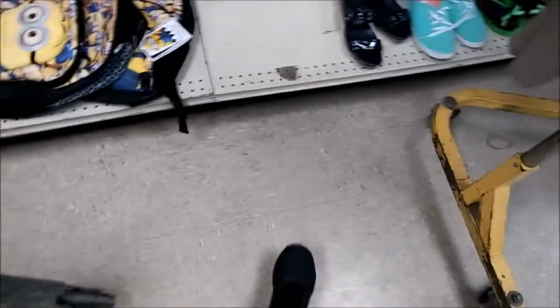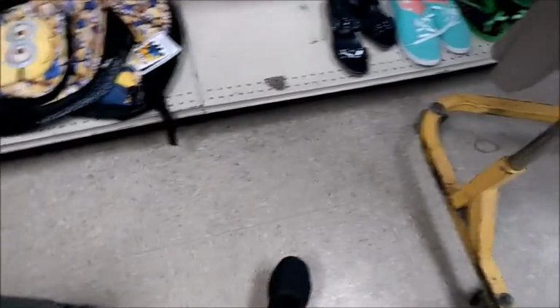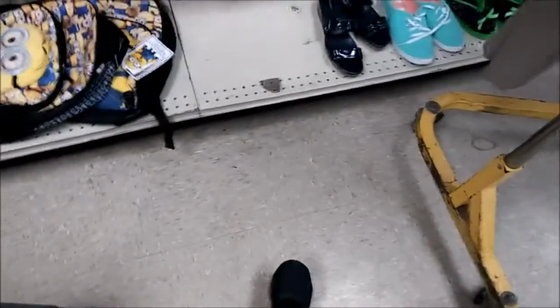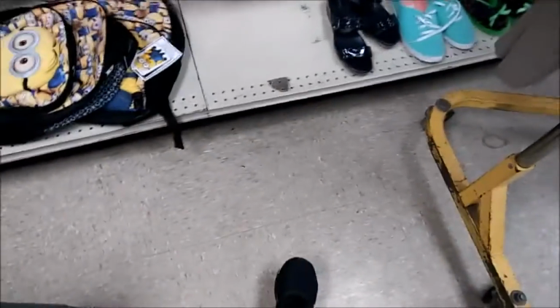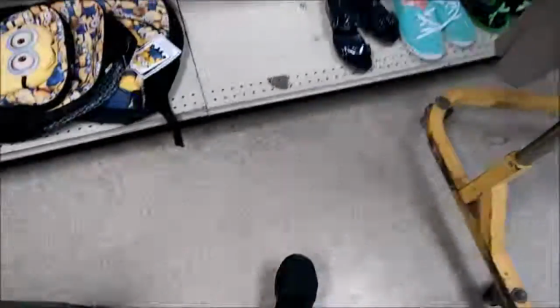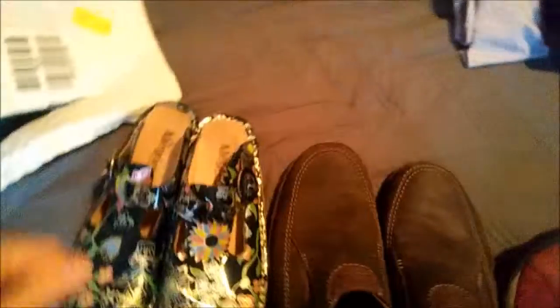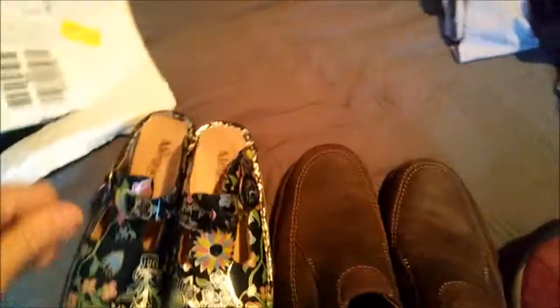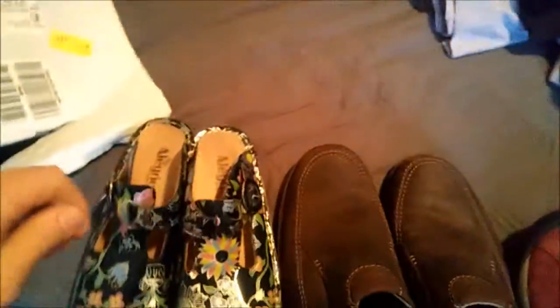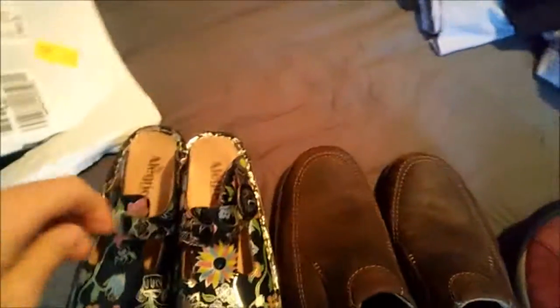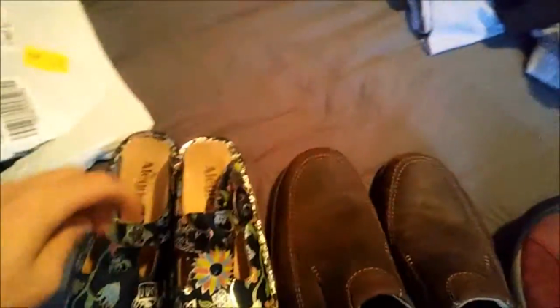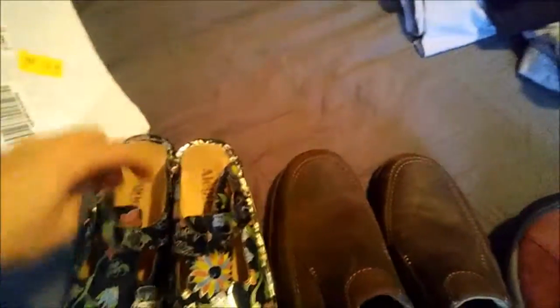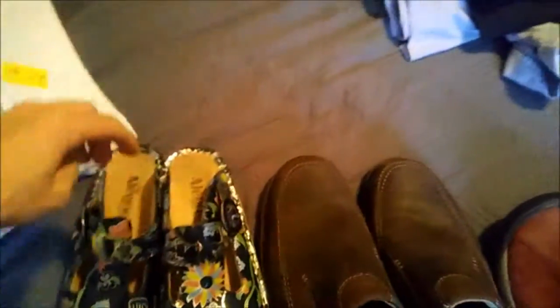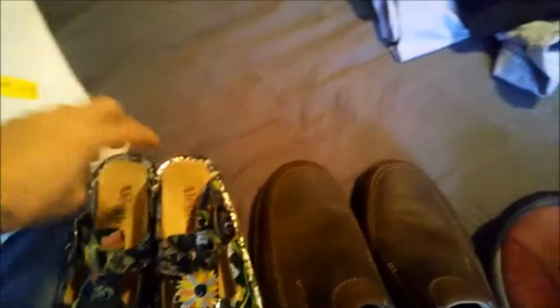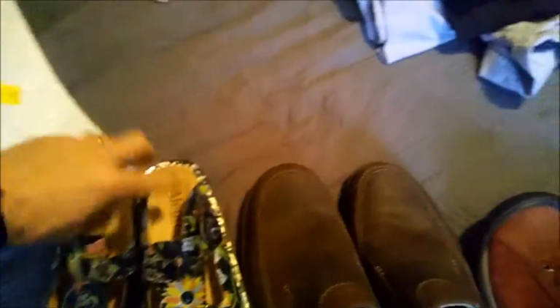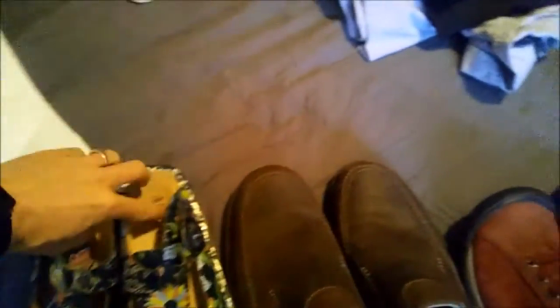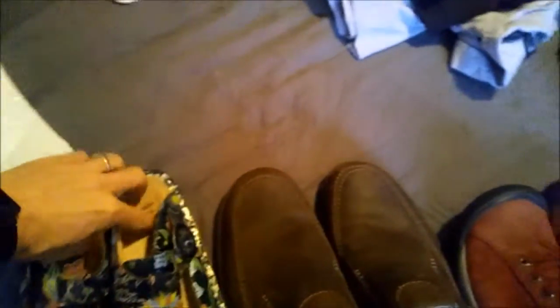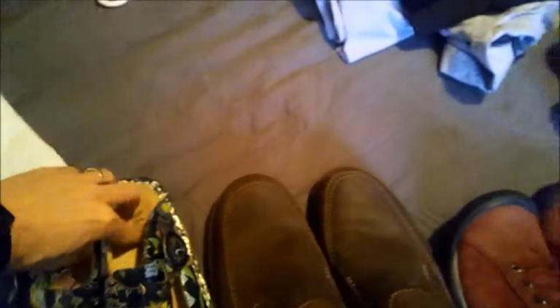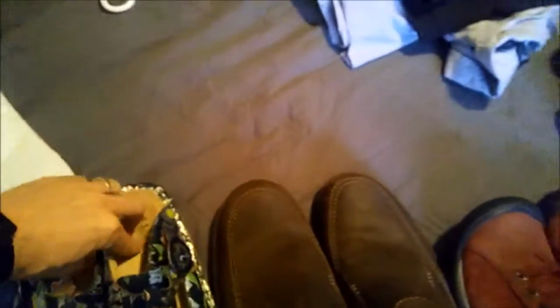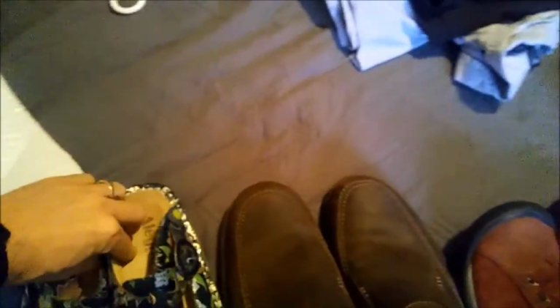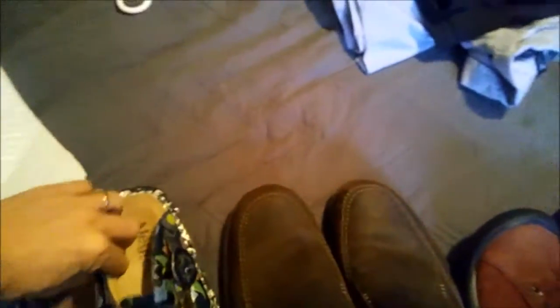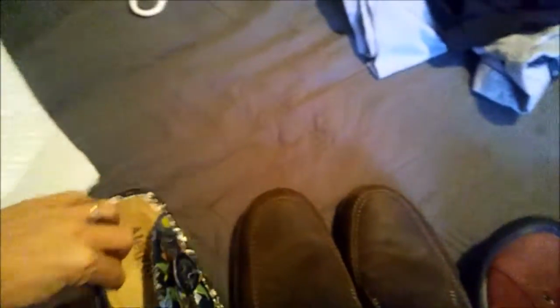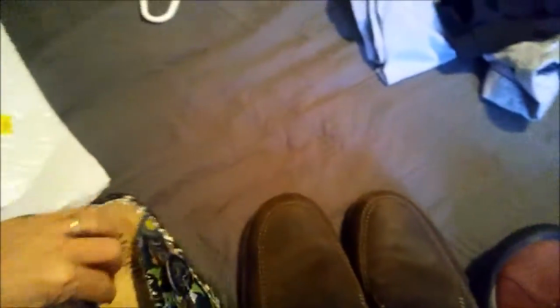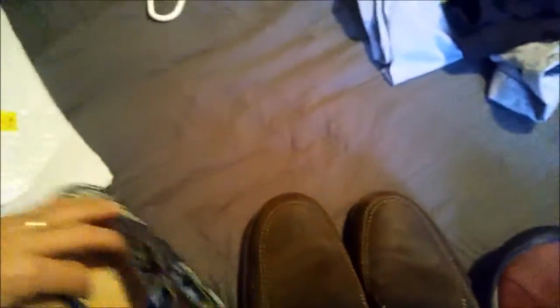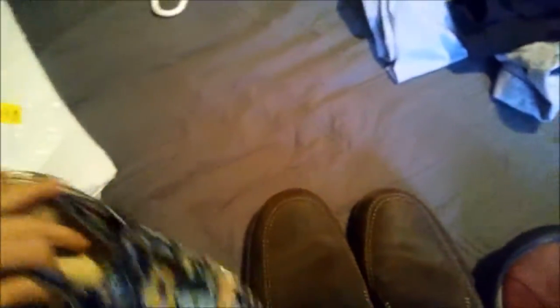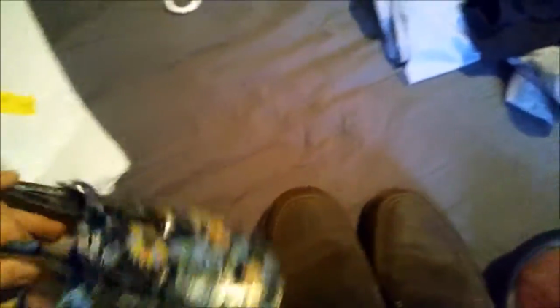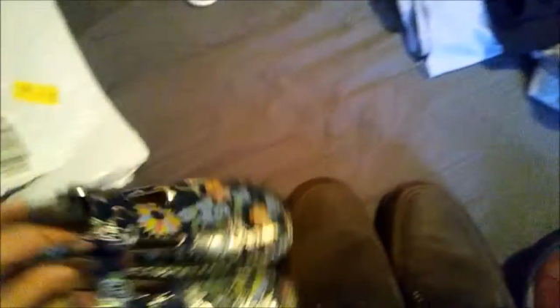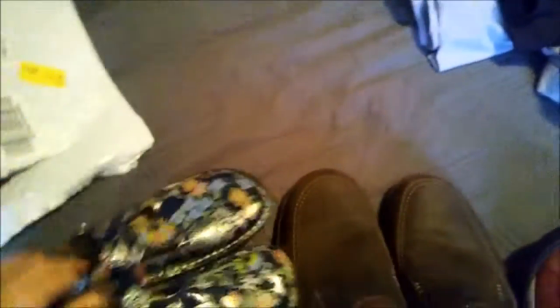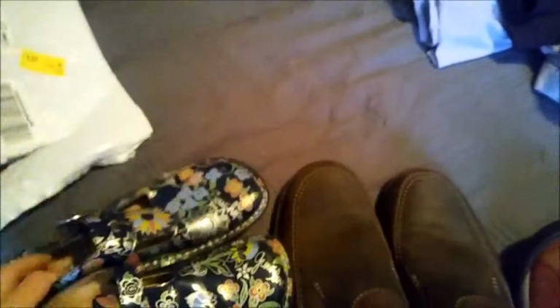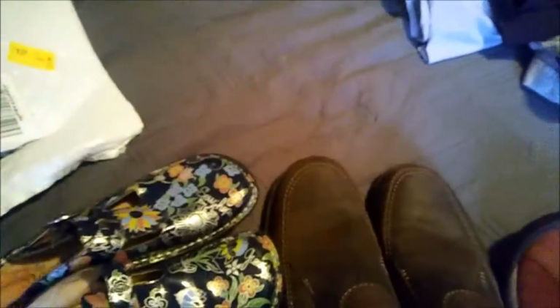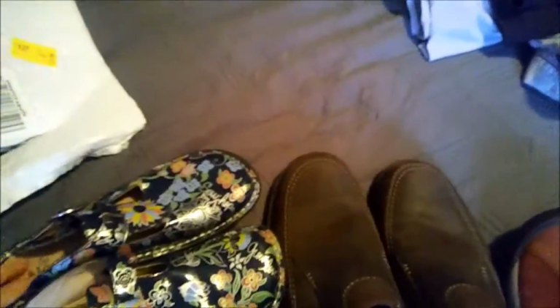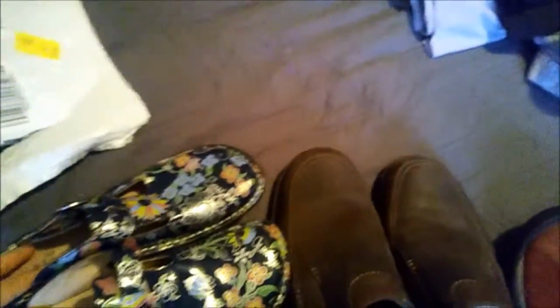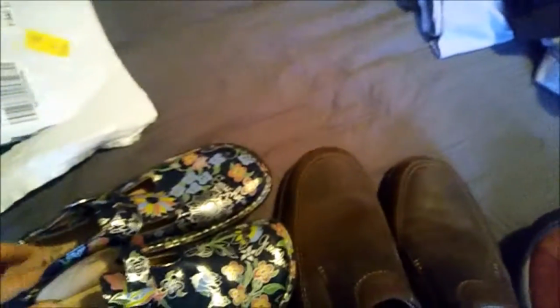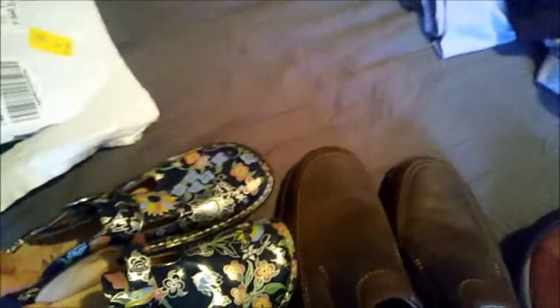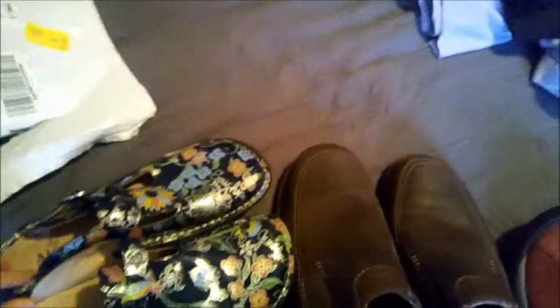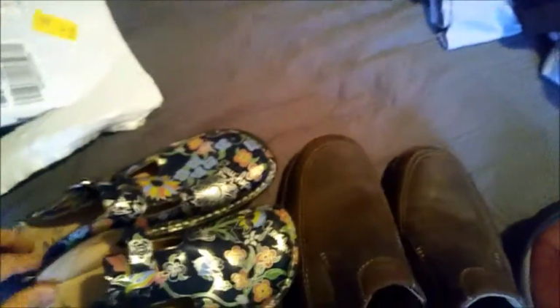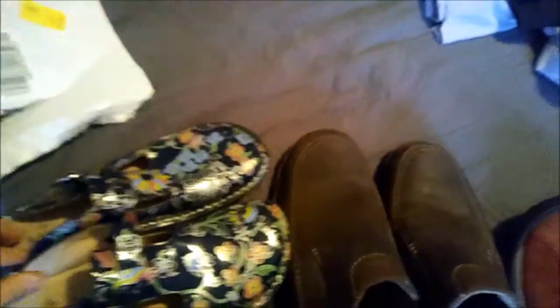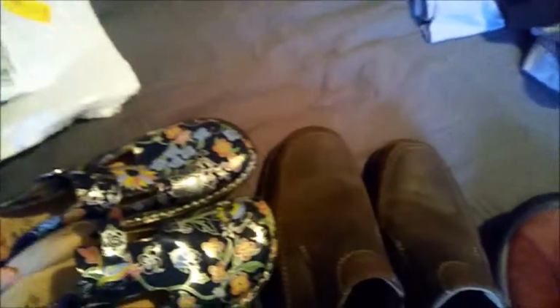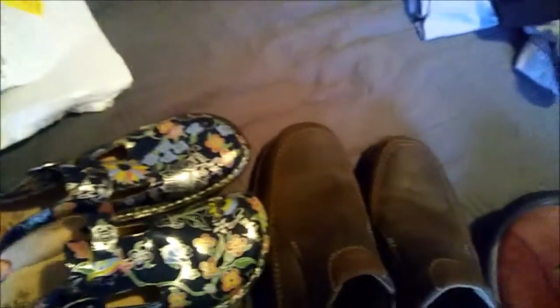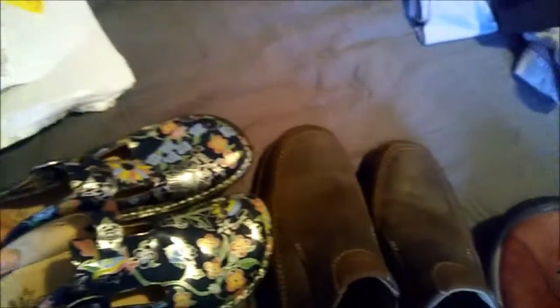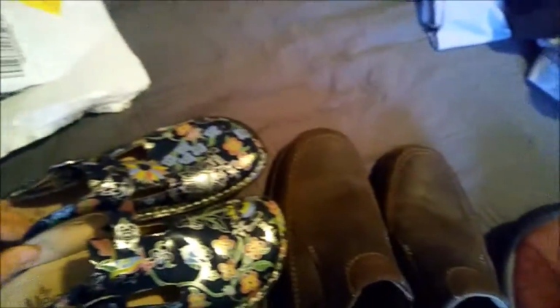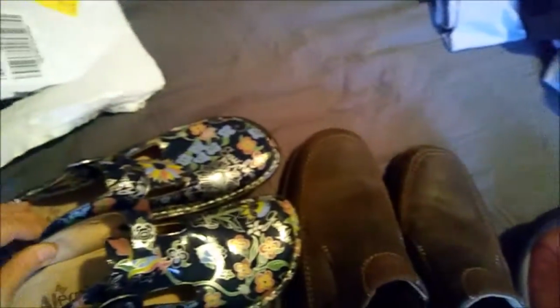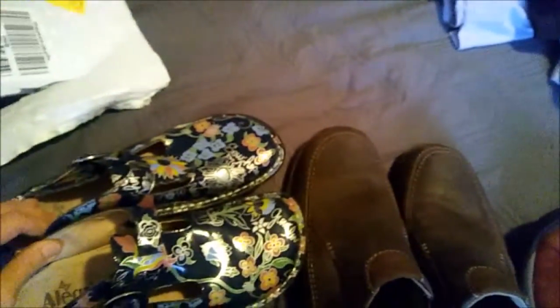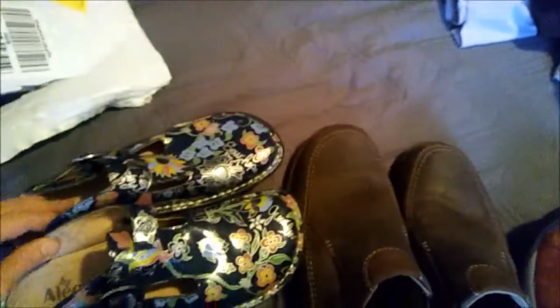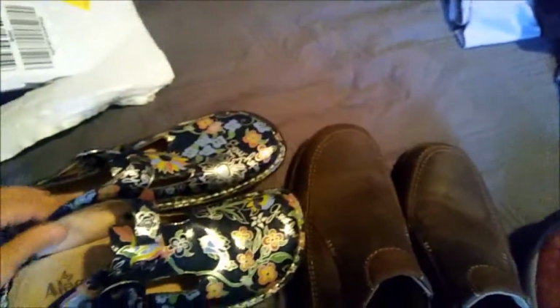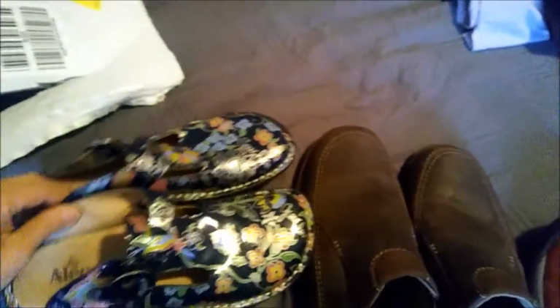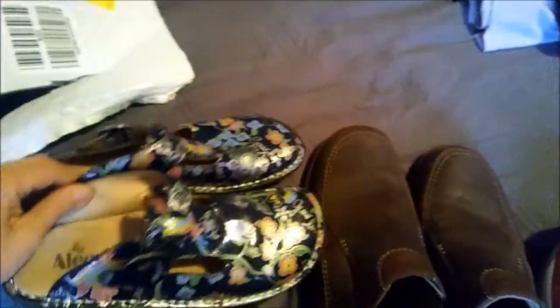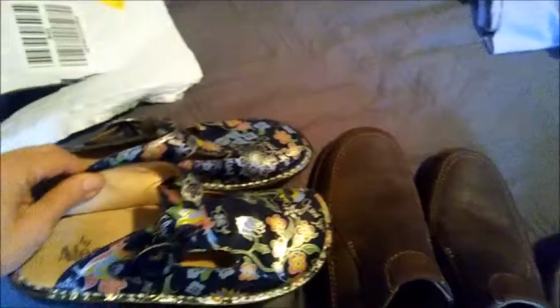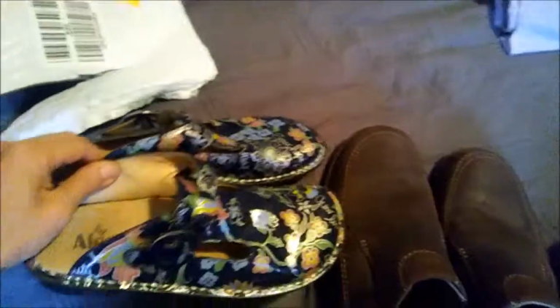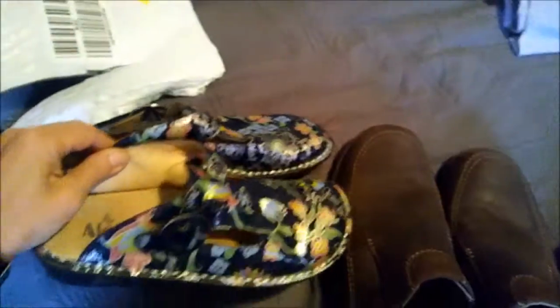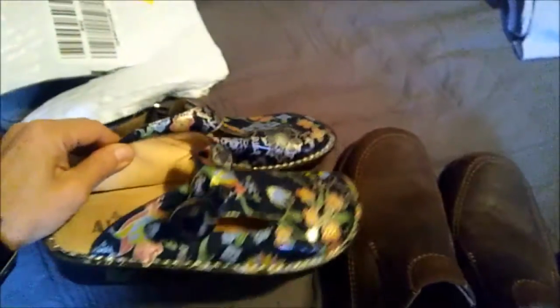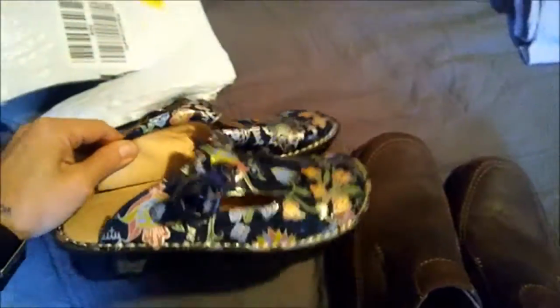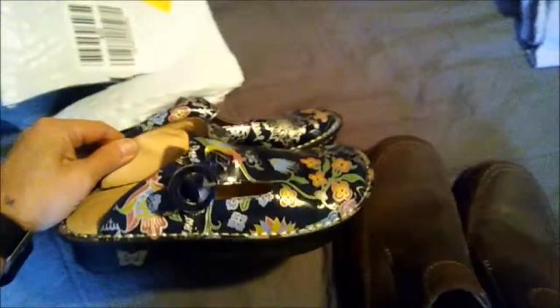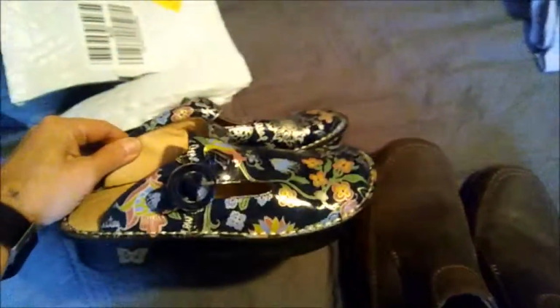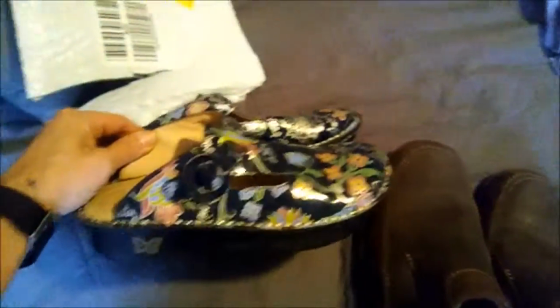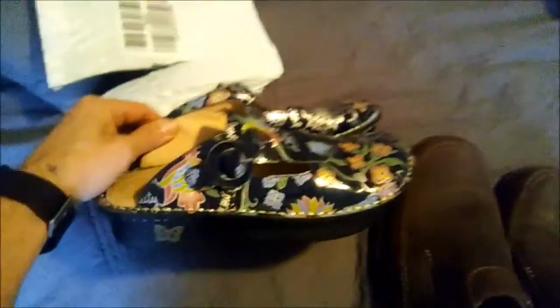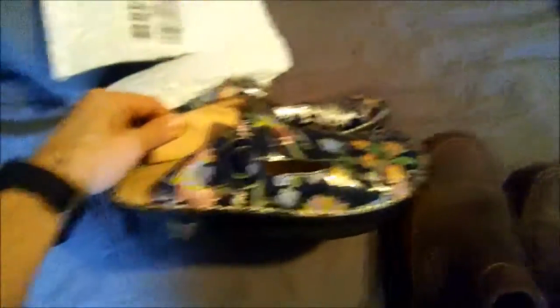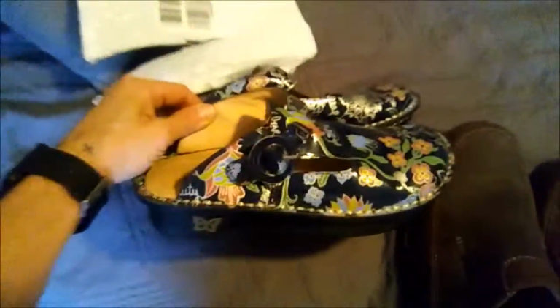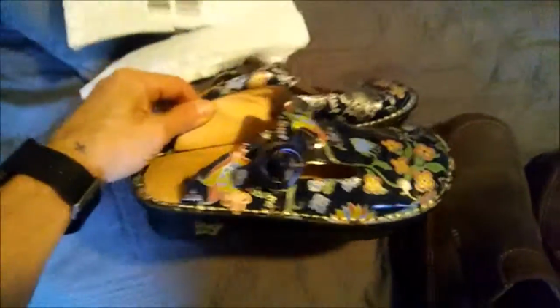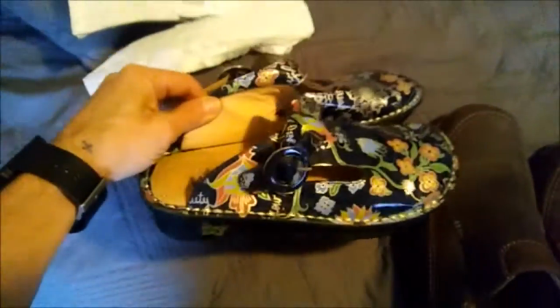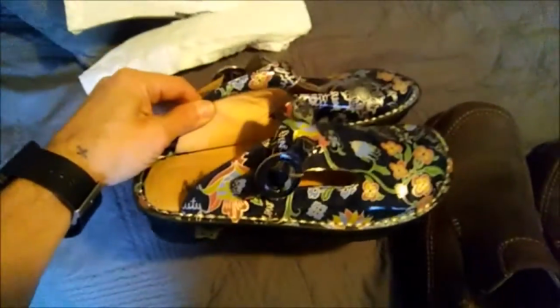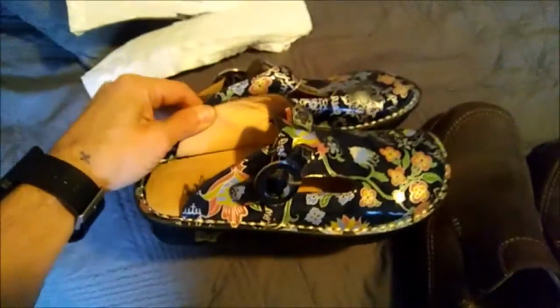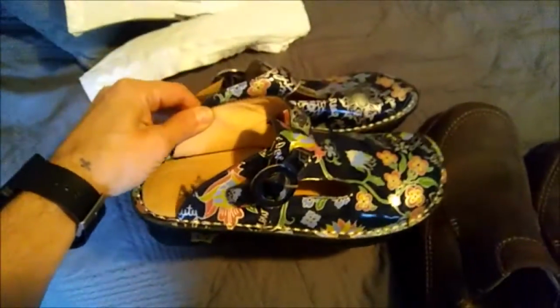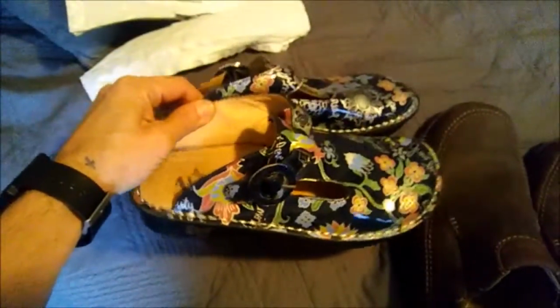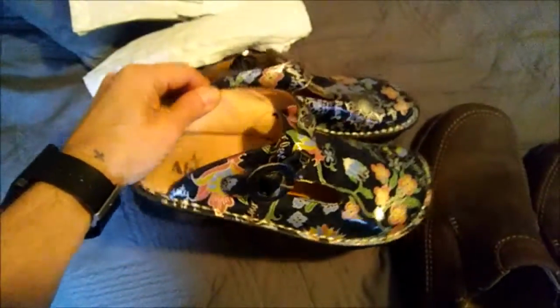We're back home with just a little mini haul of what I picked up. First,